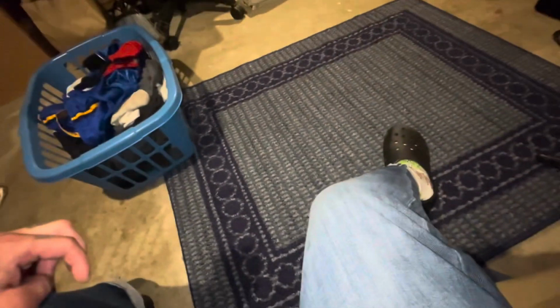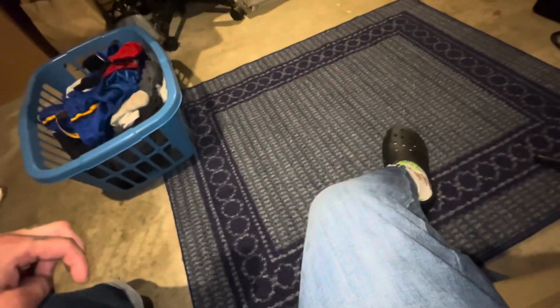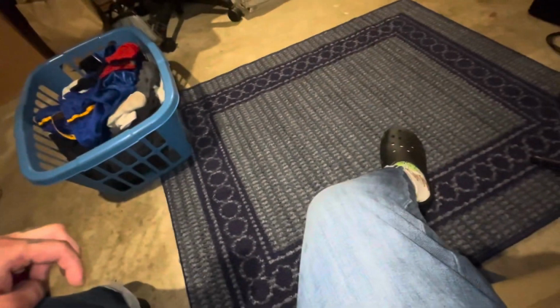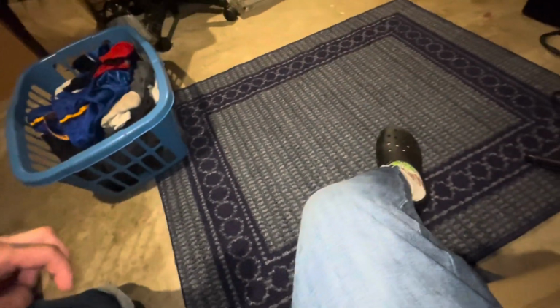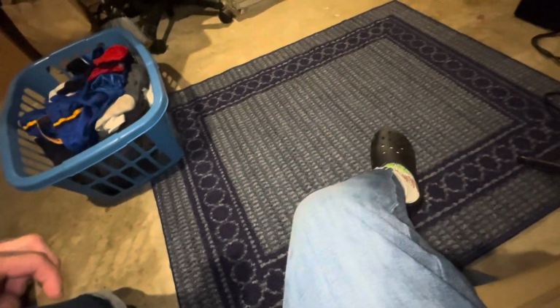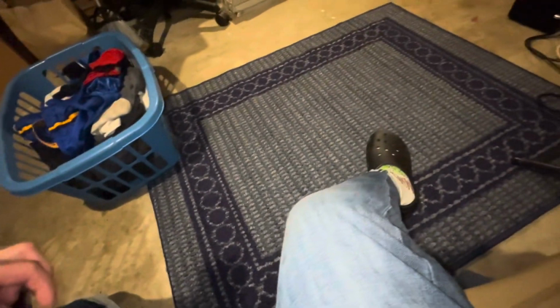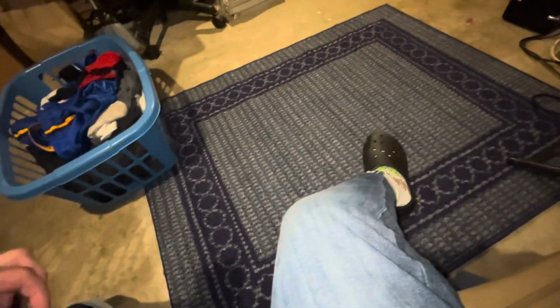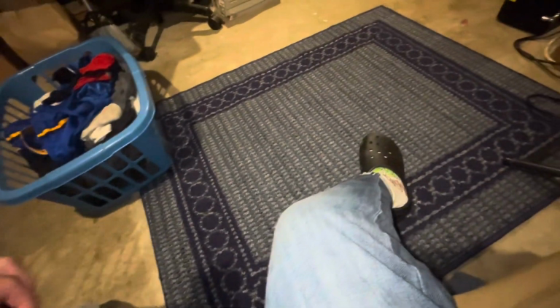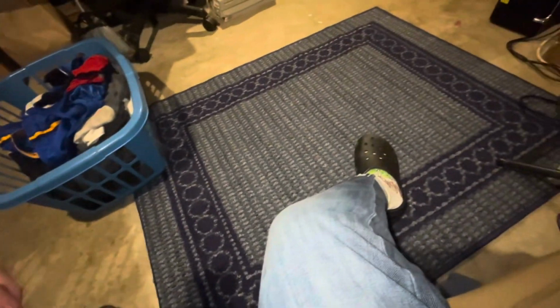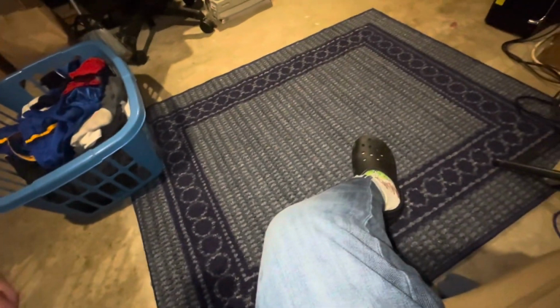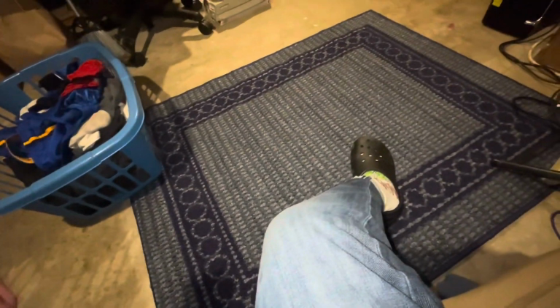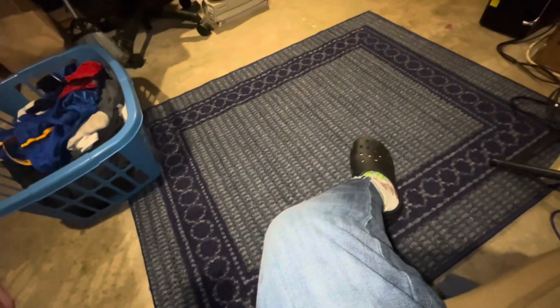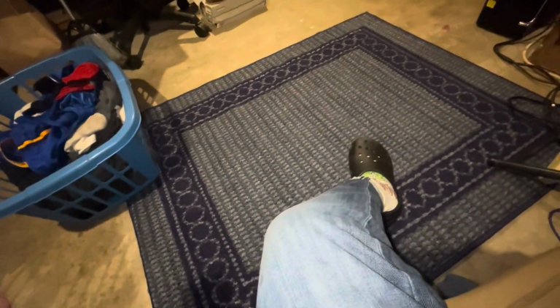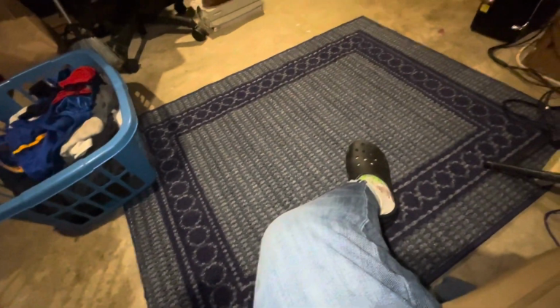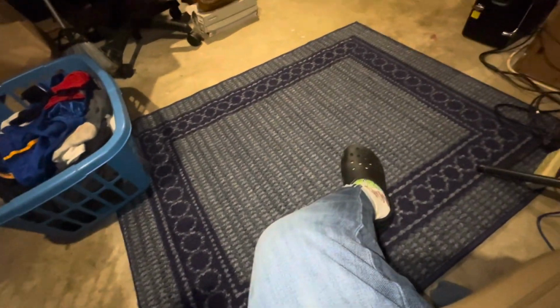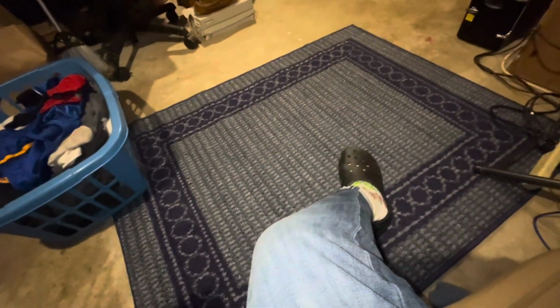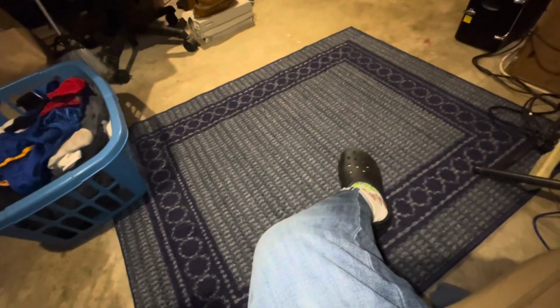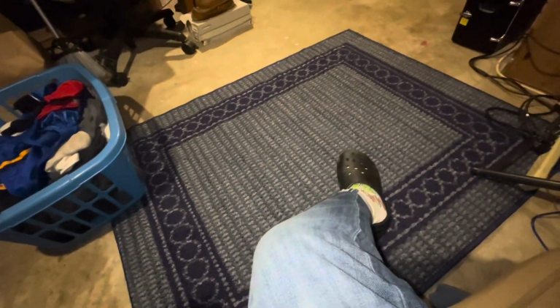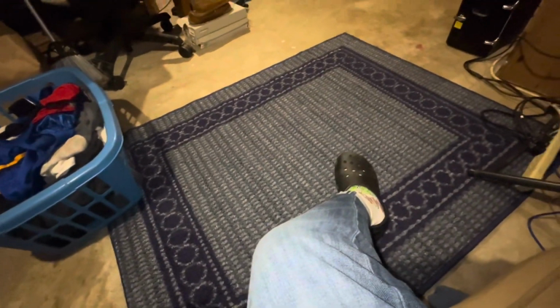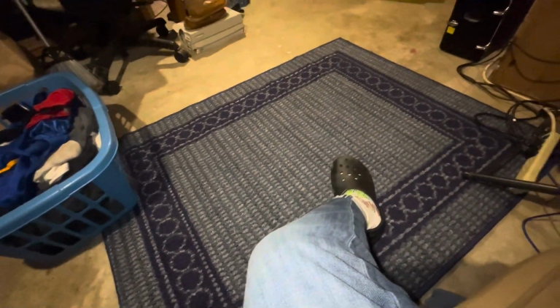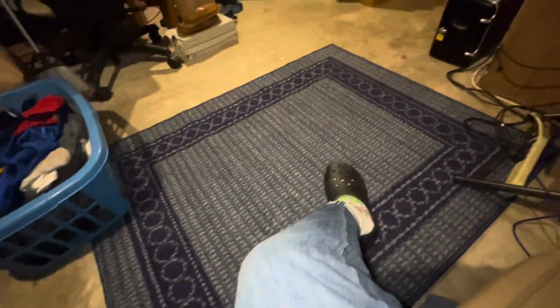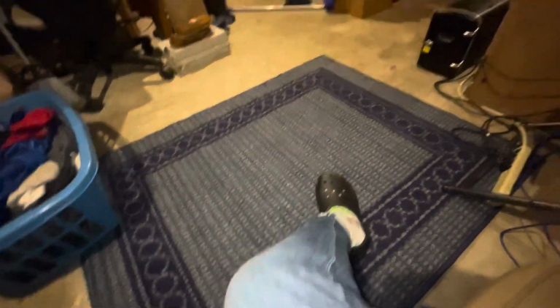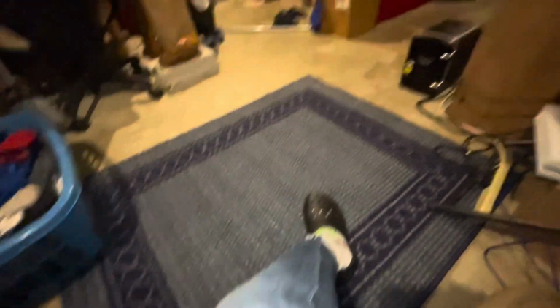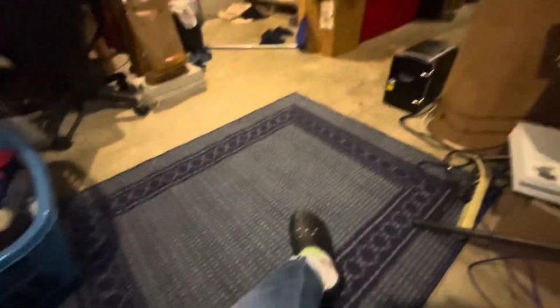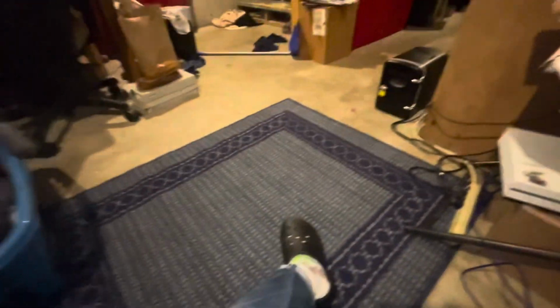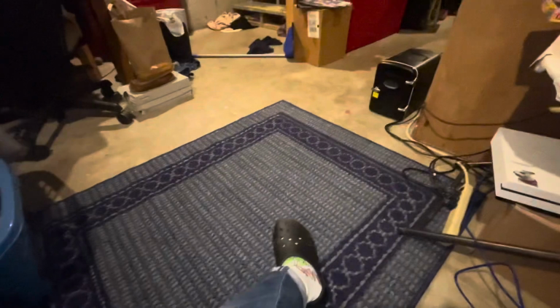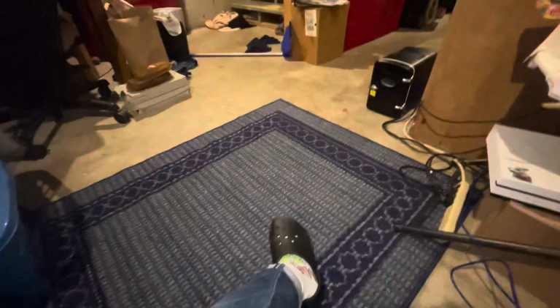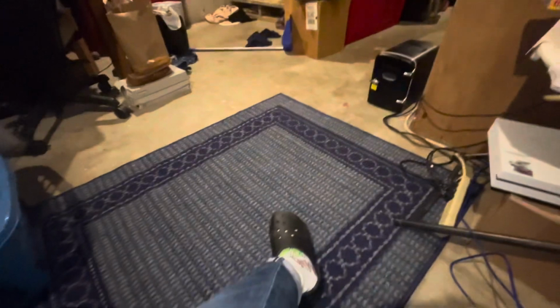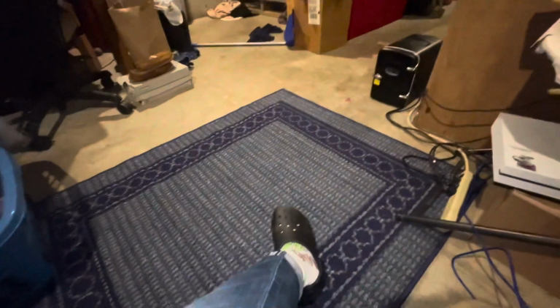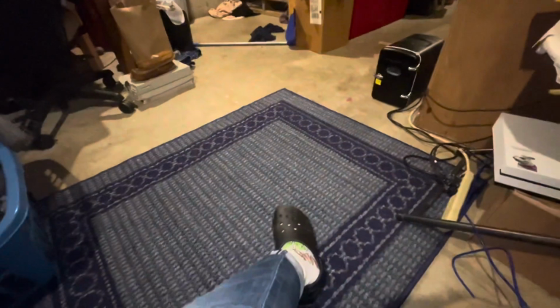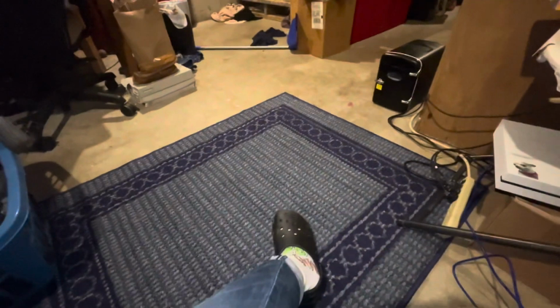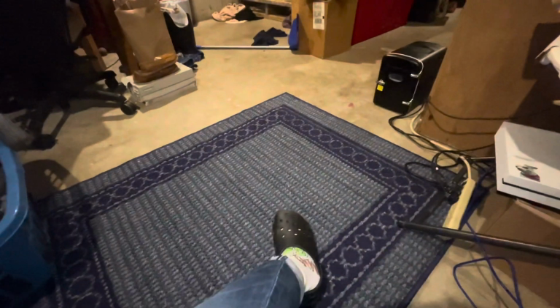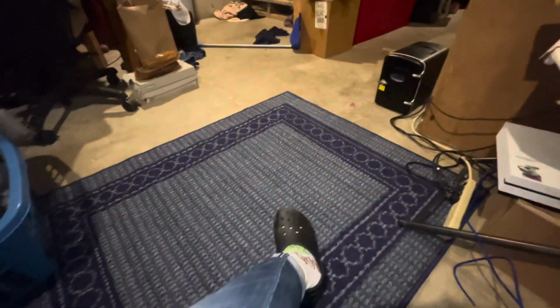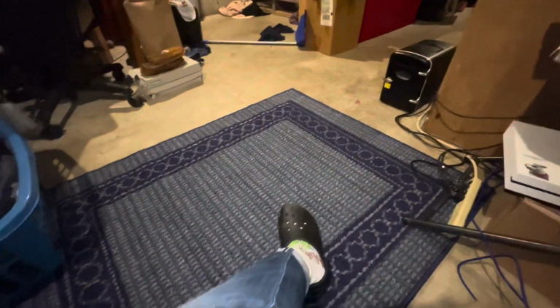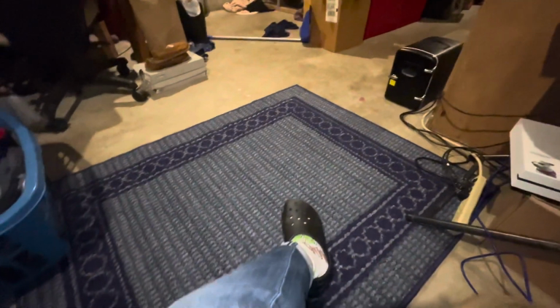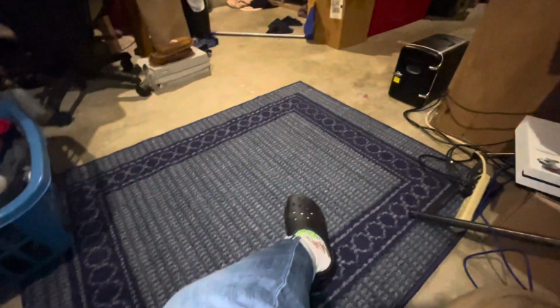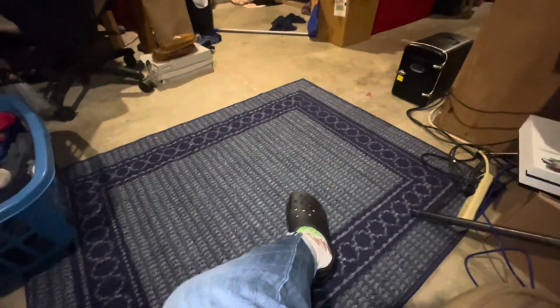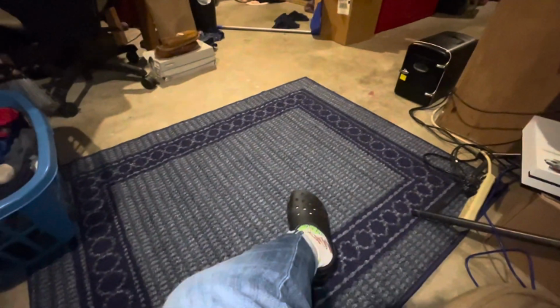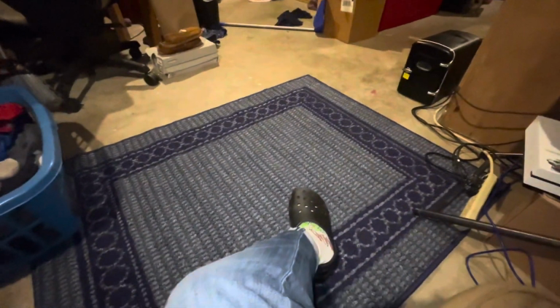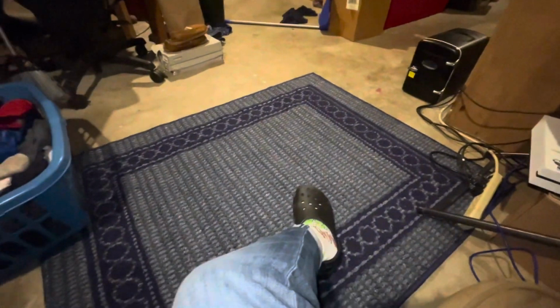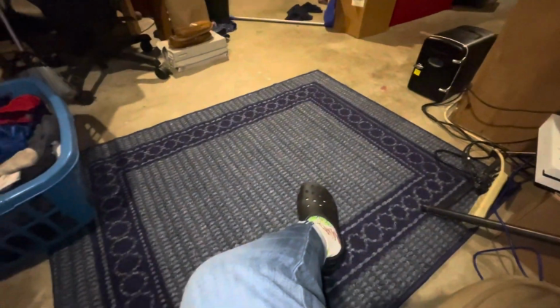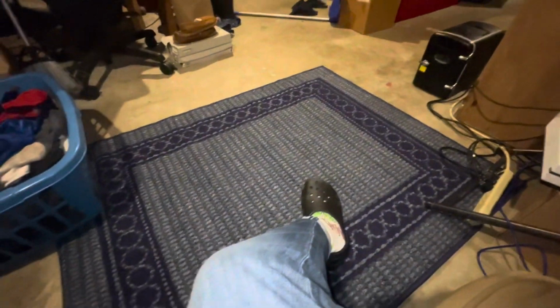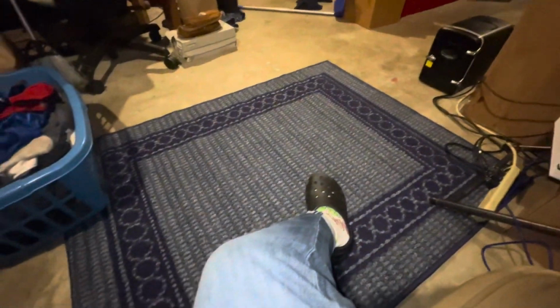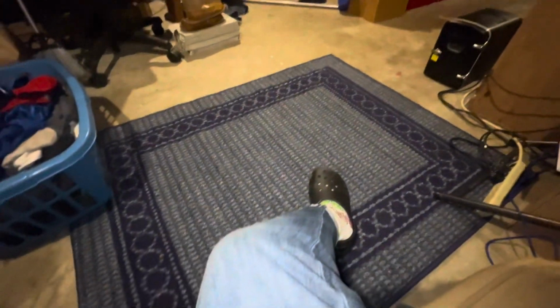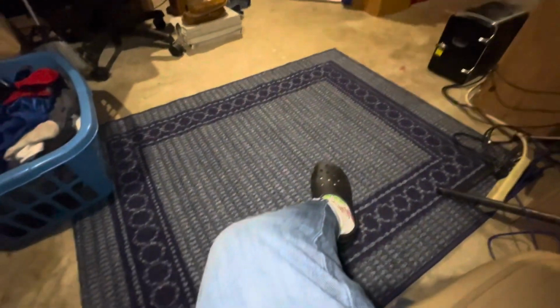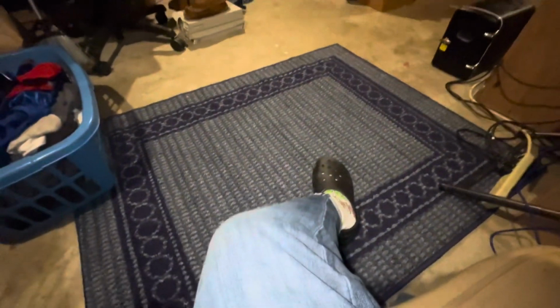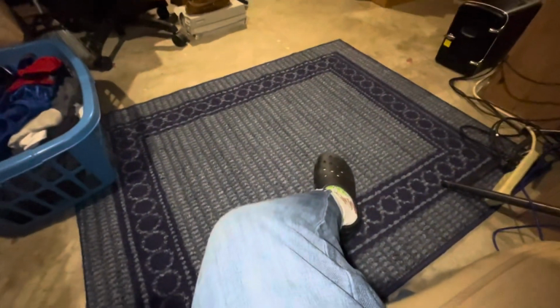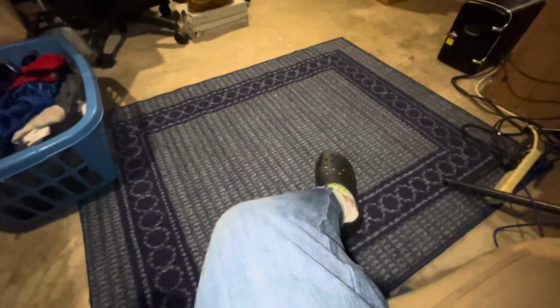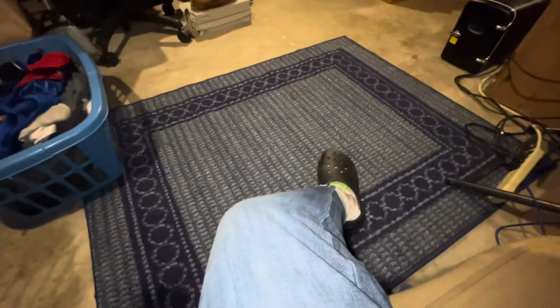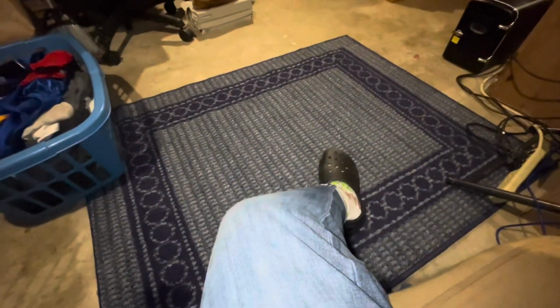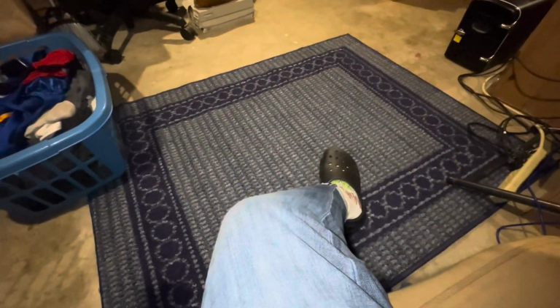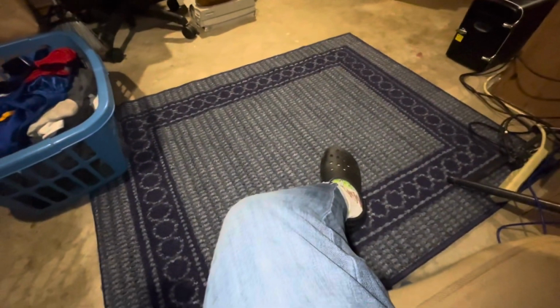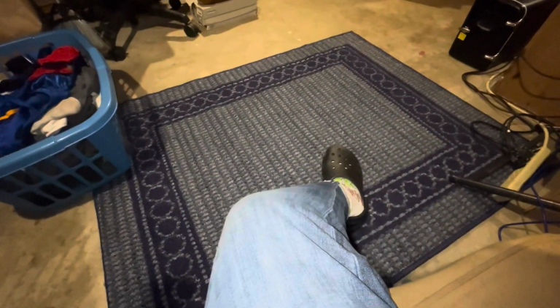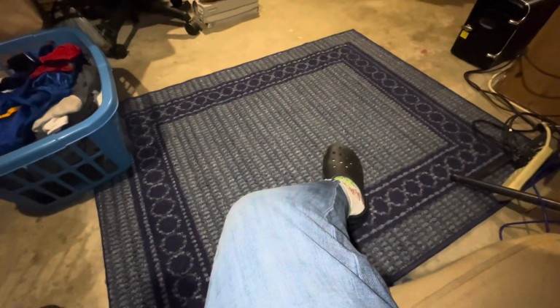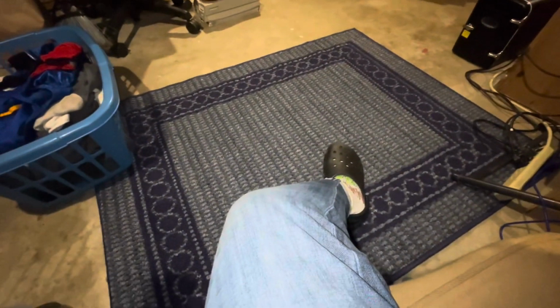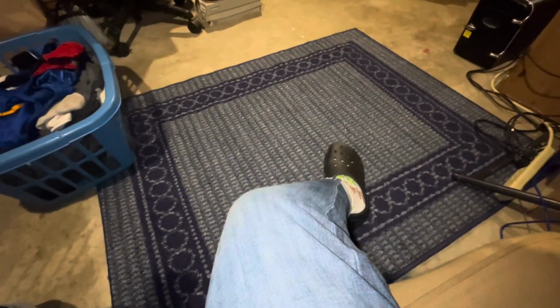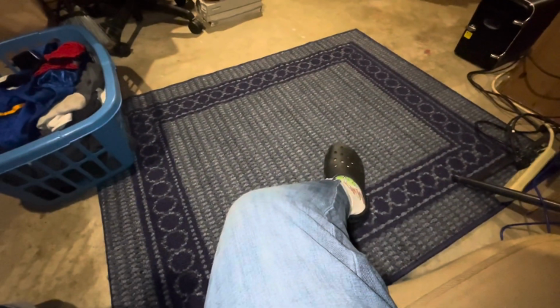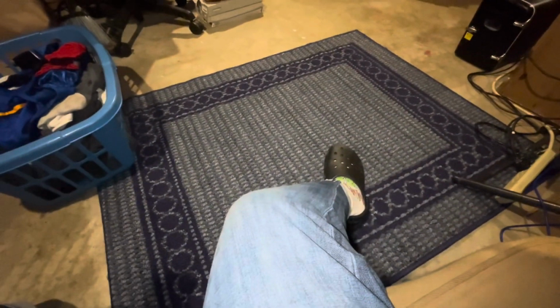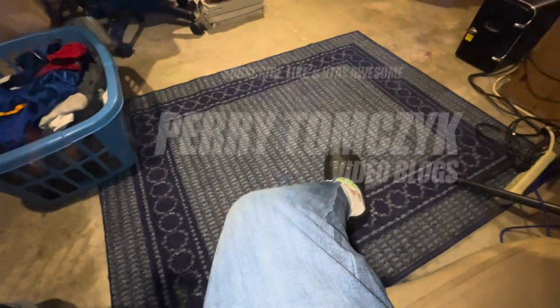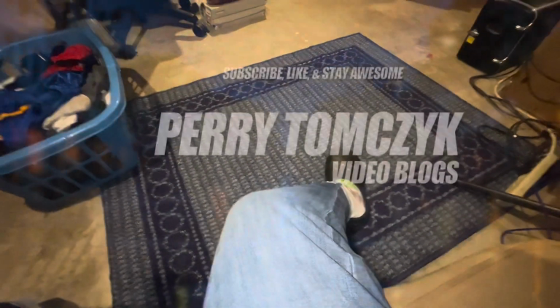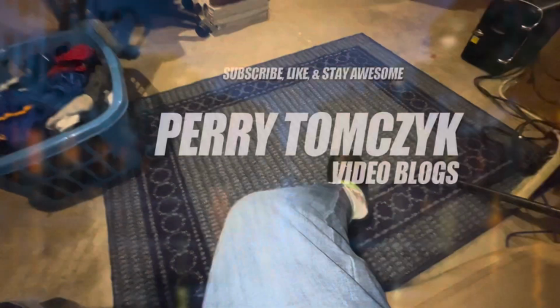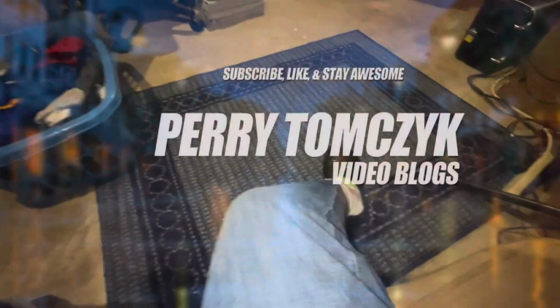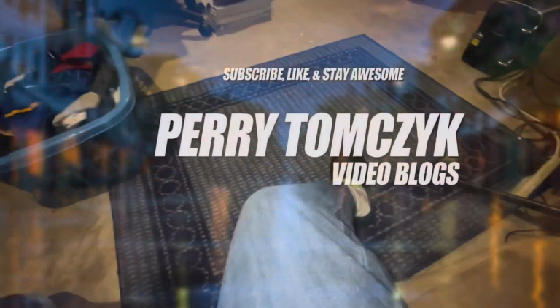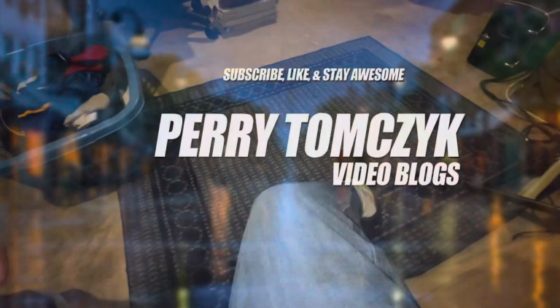I love the rug. That other rug had to go — there was a mold spot. But yeah, that's pretty much about it.